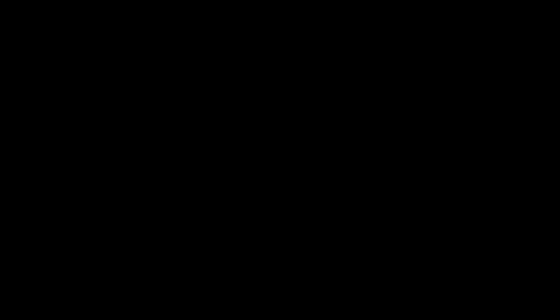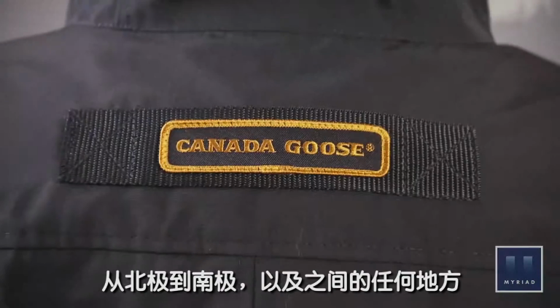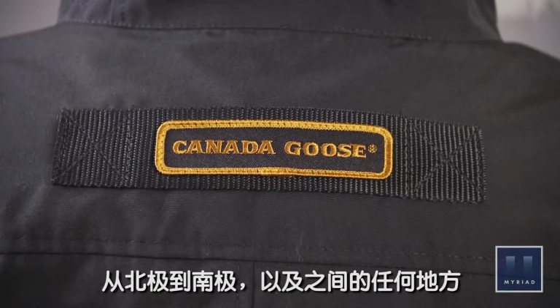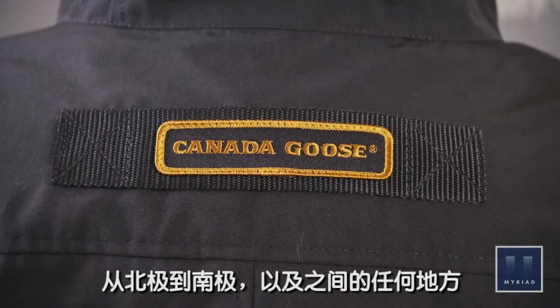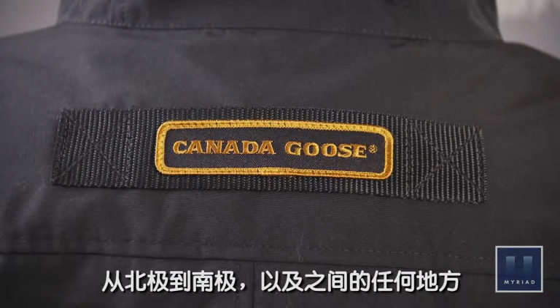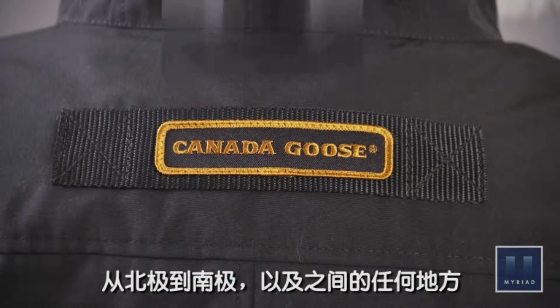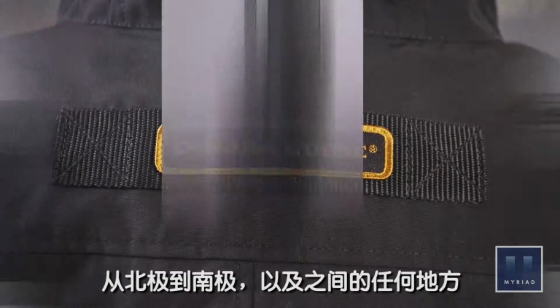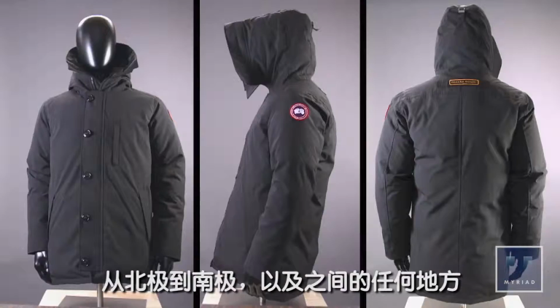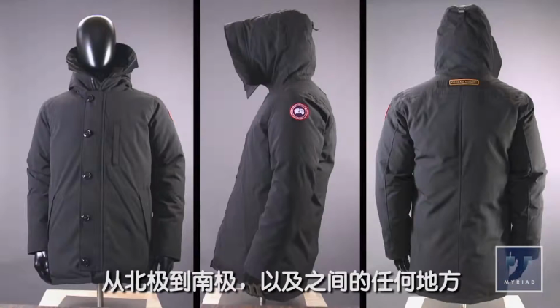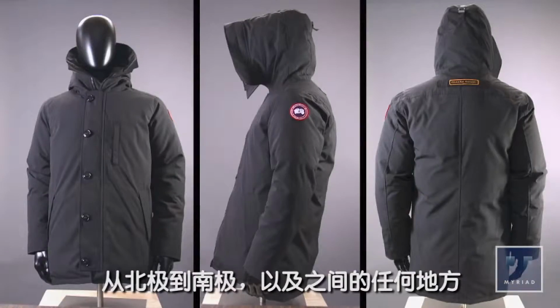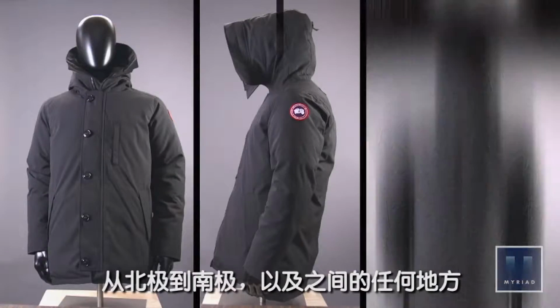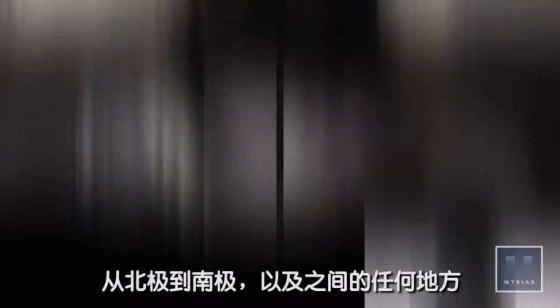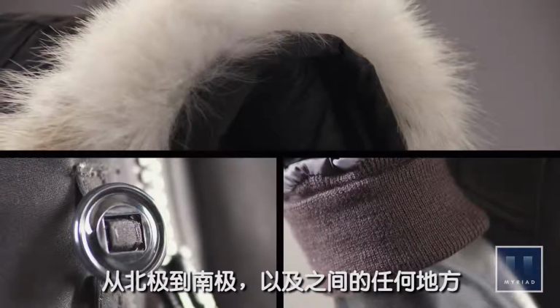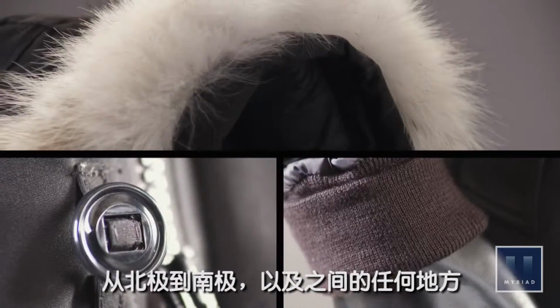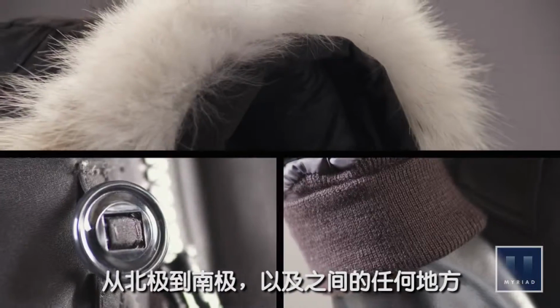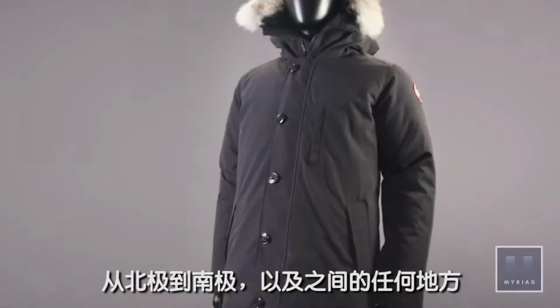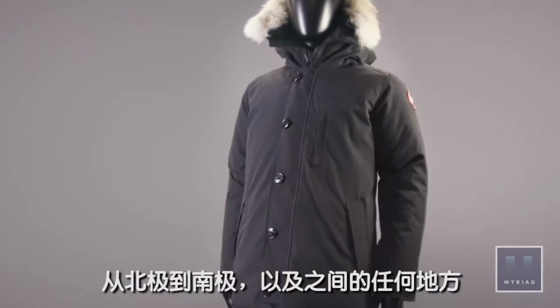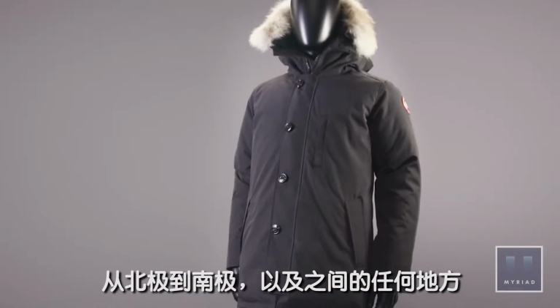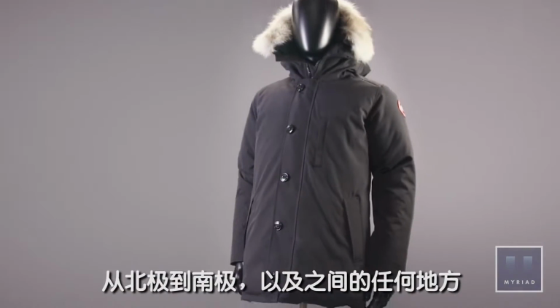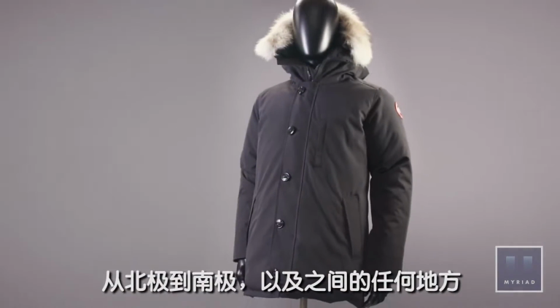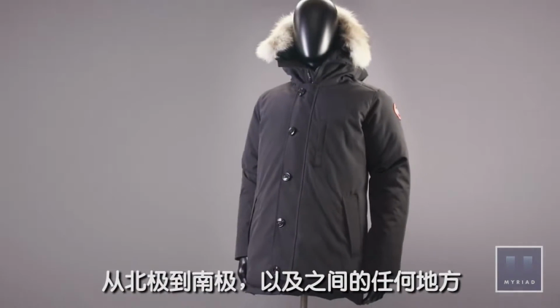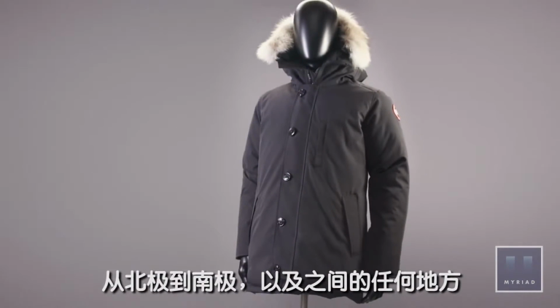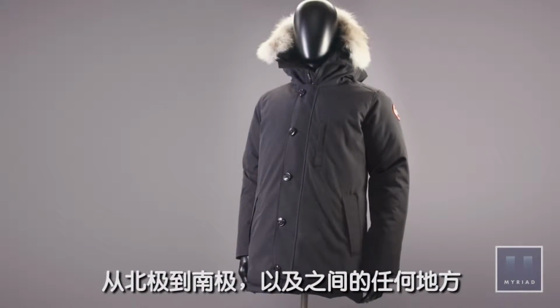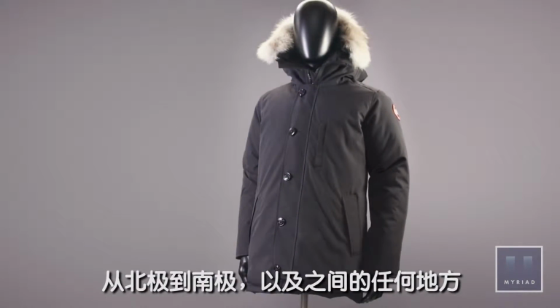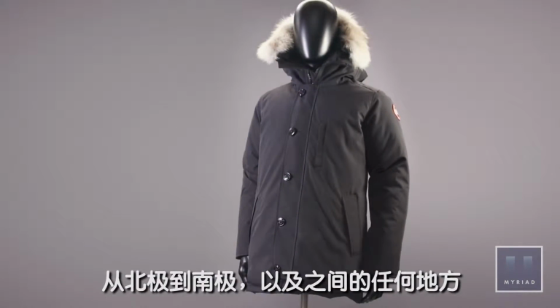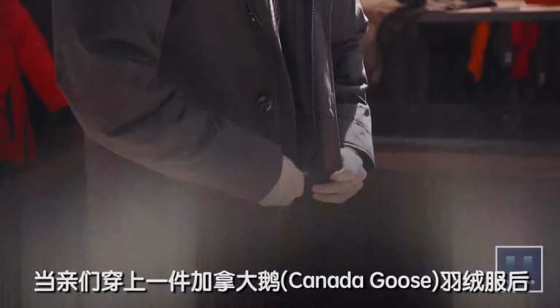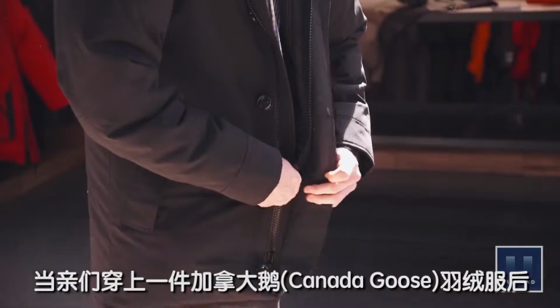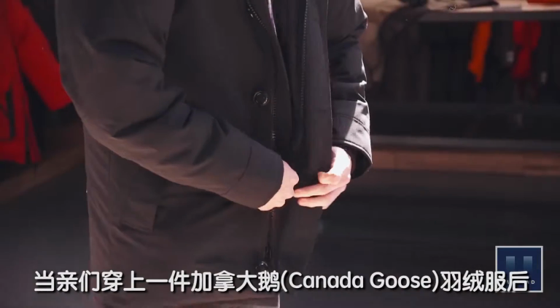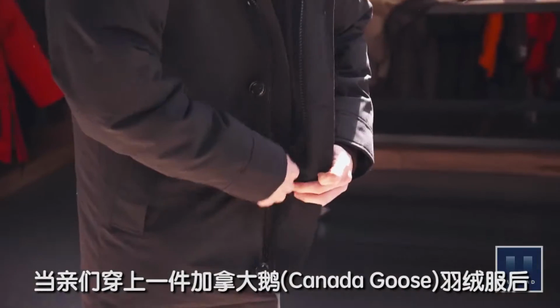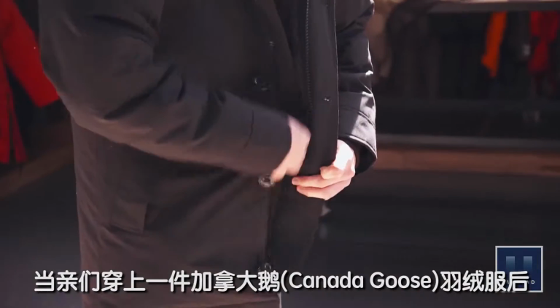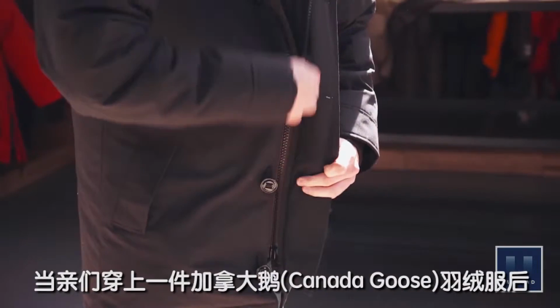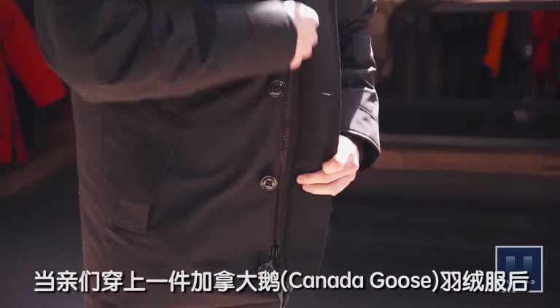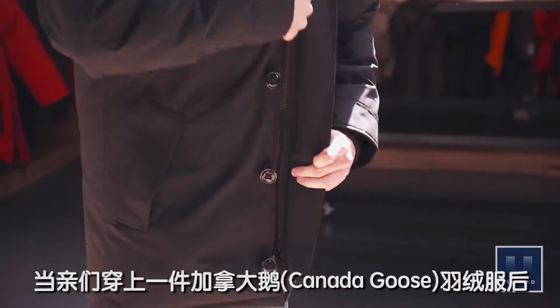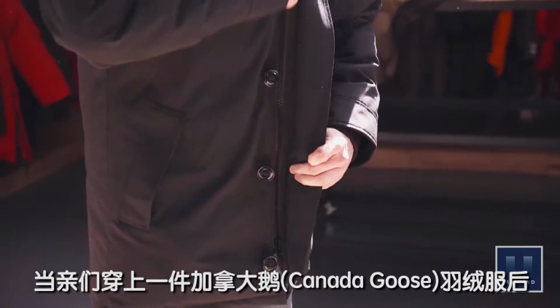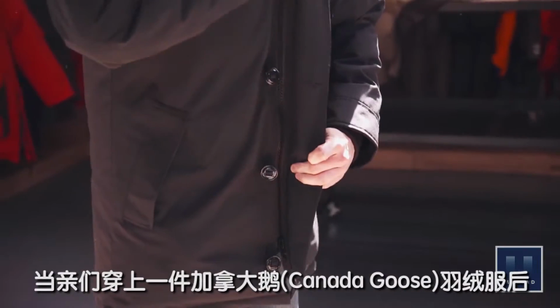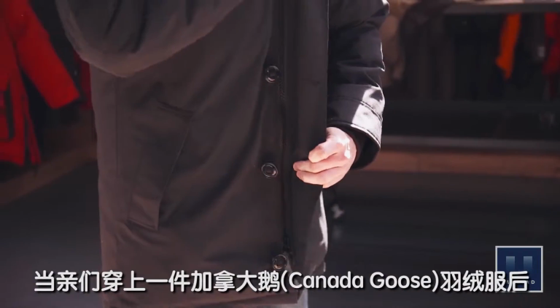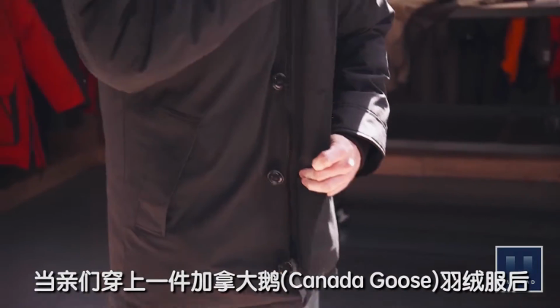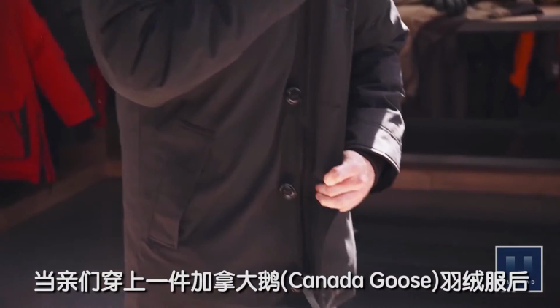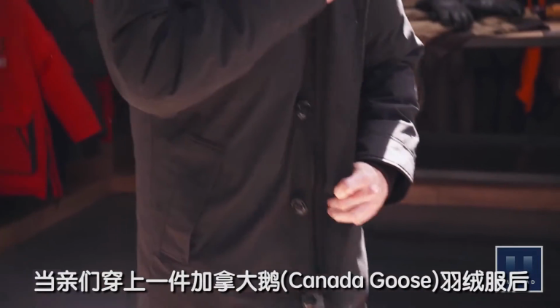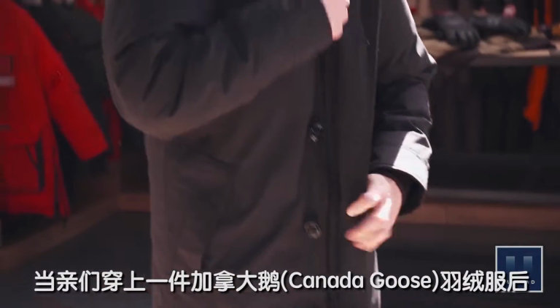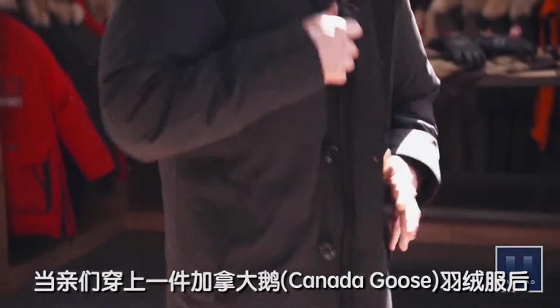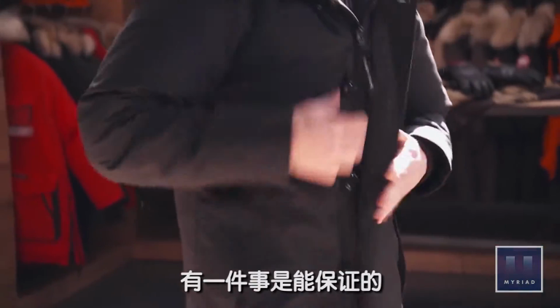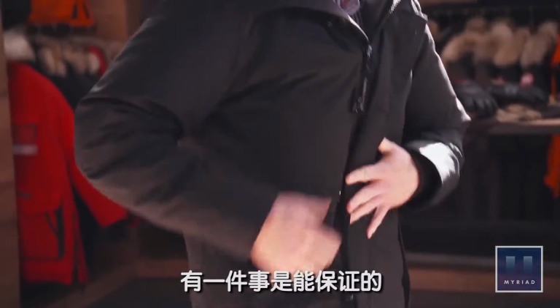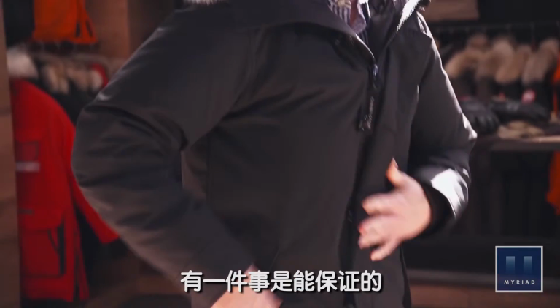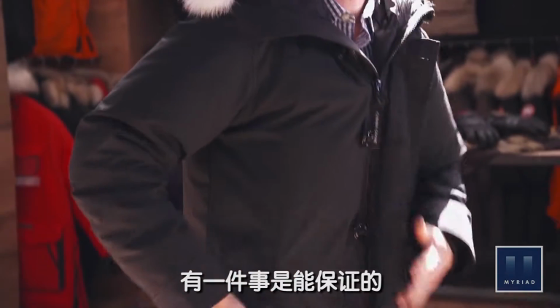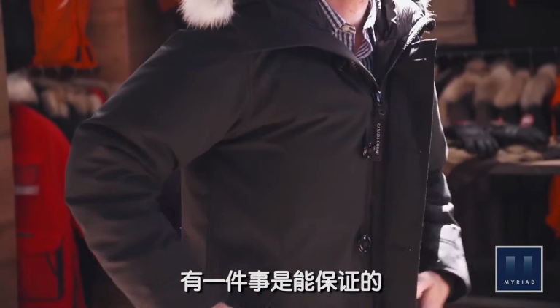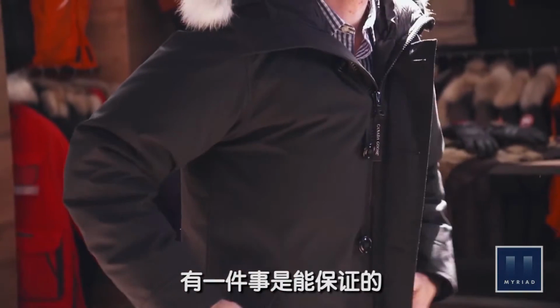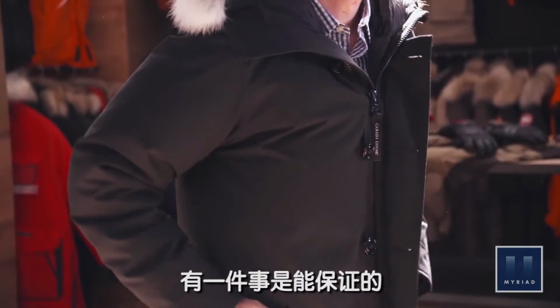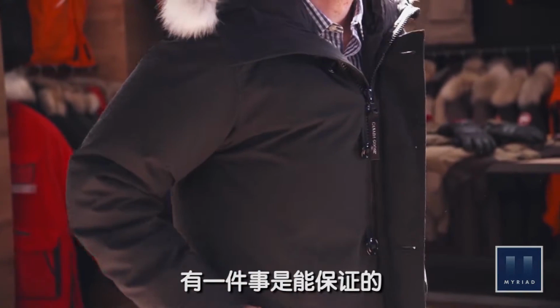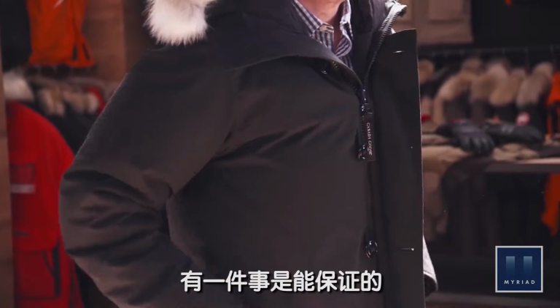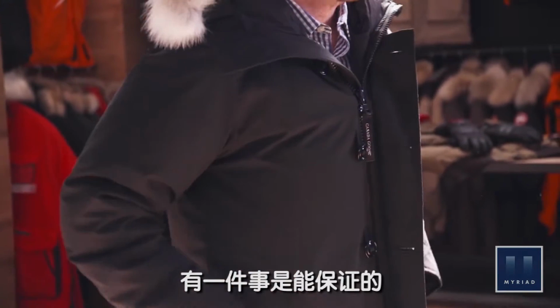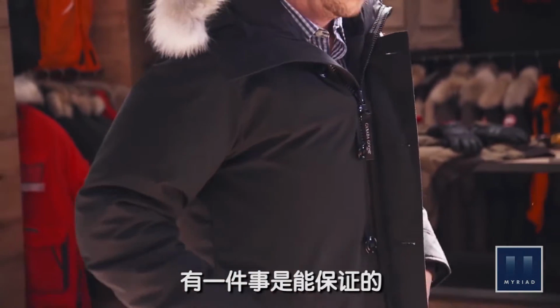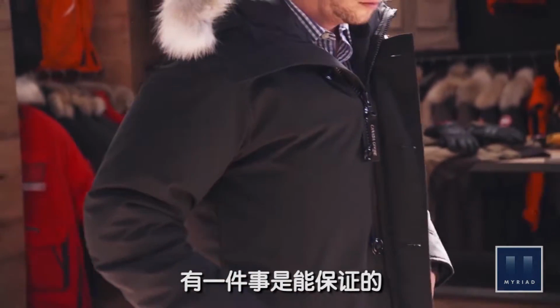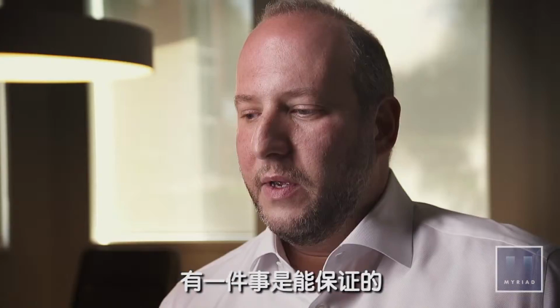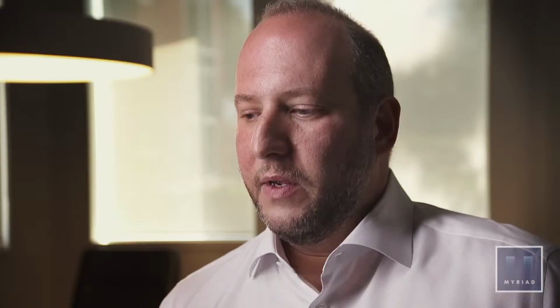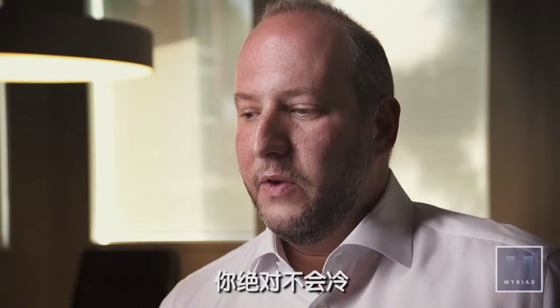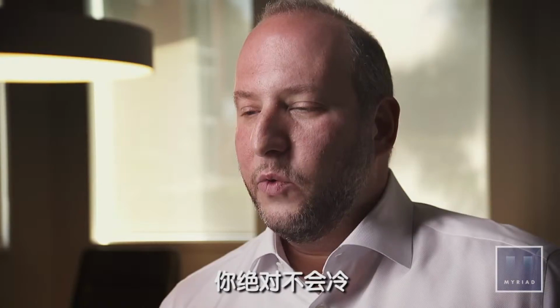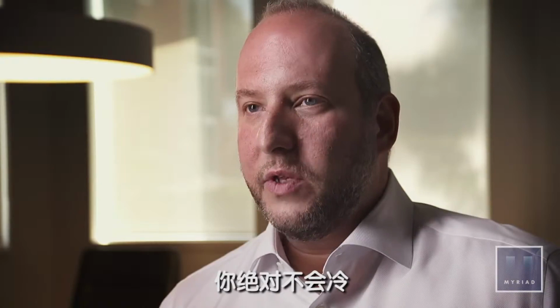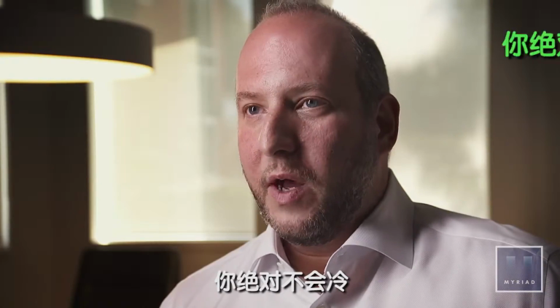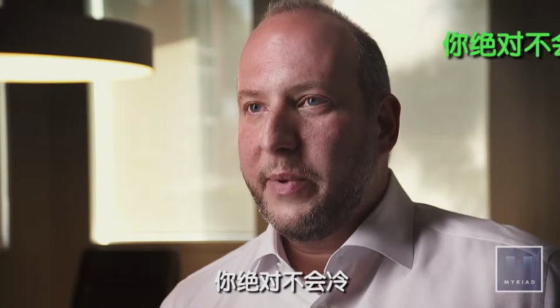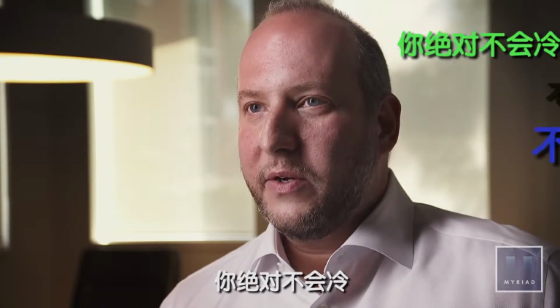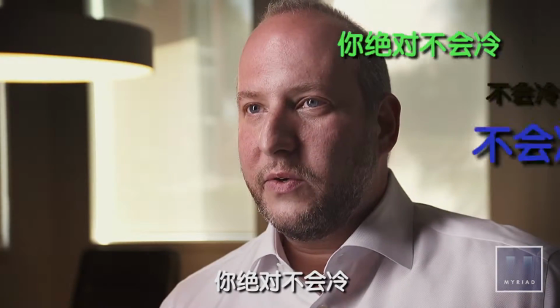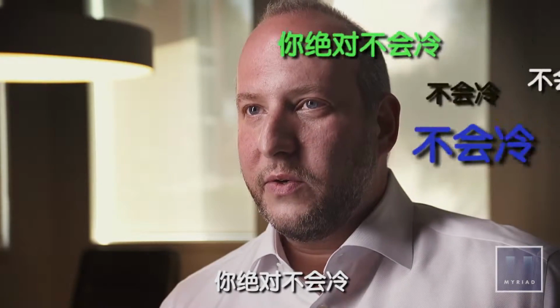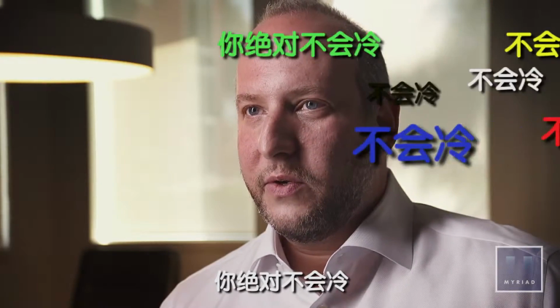From North Pole to South Pole, and everywhere in between, when zipping up a Canada Goose jacket, one thing will always be certain: you will not be cold.